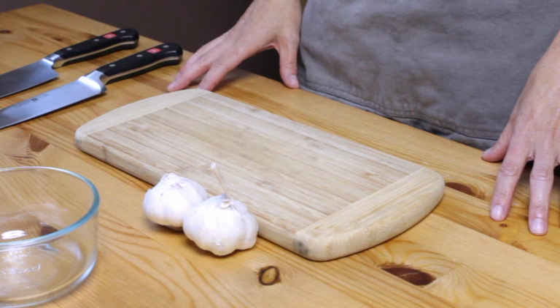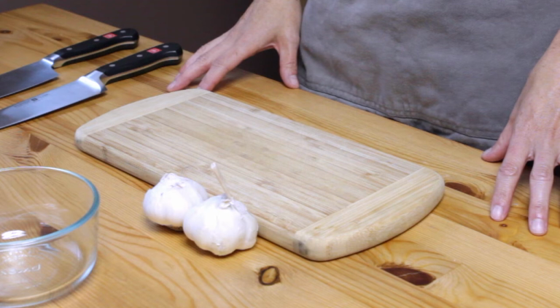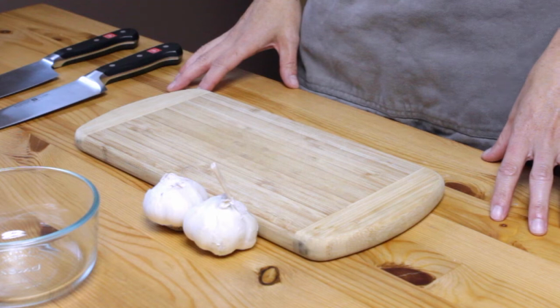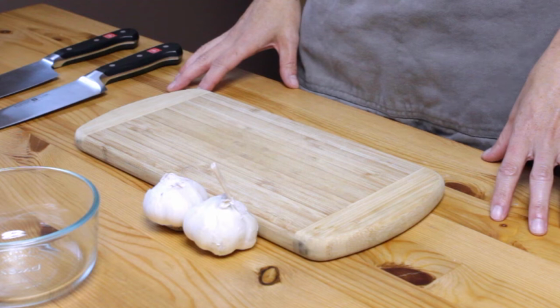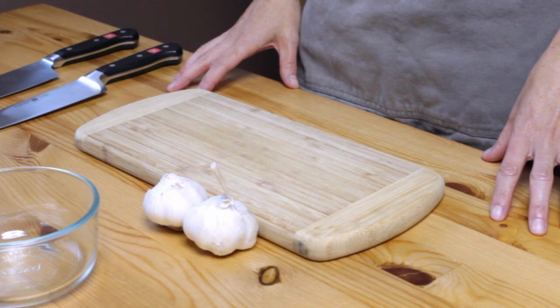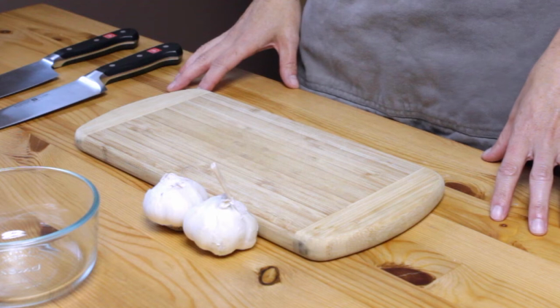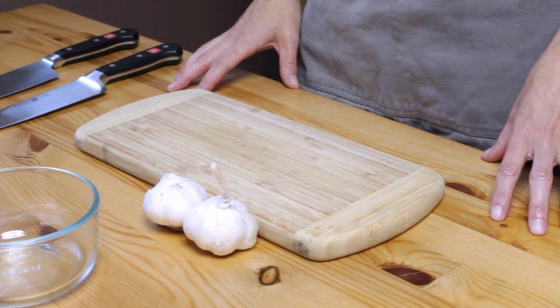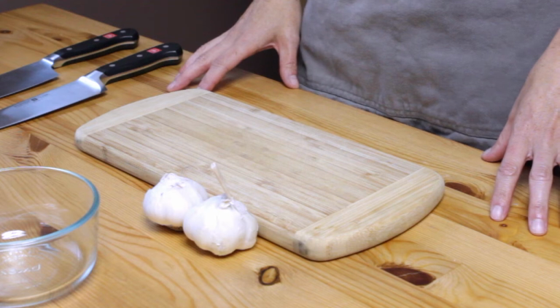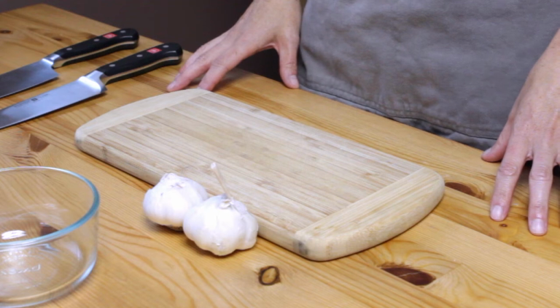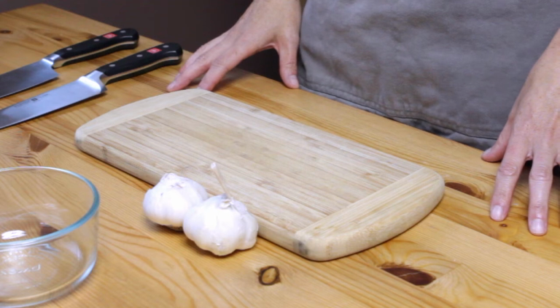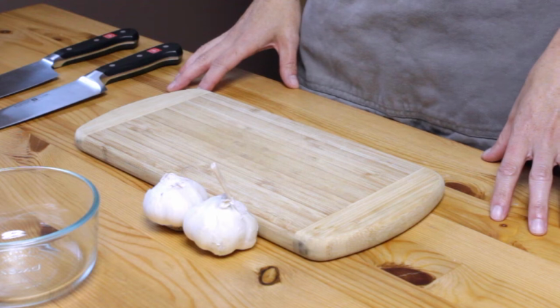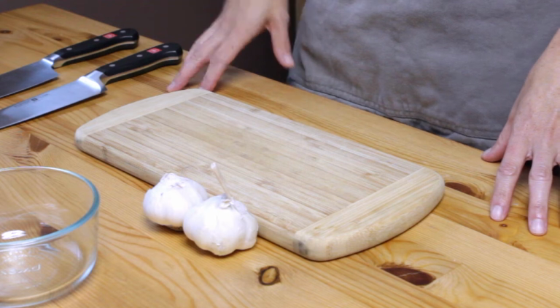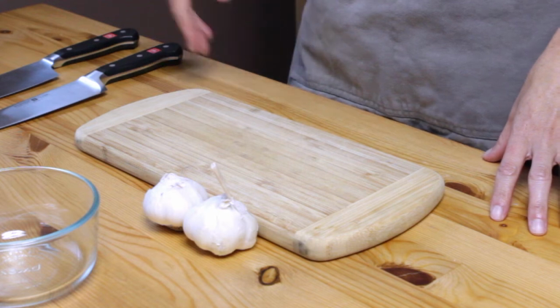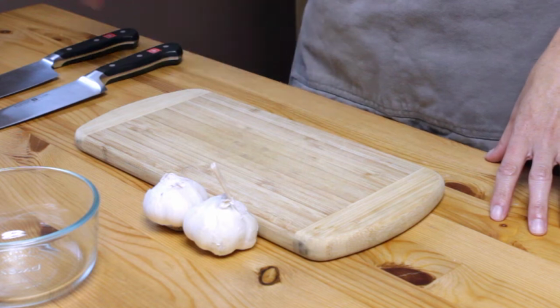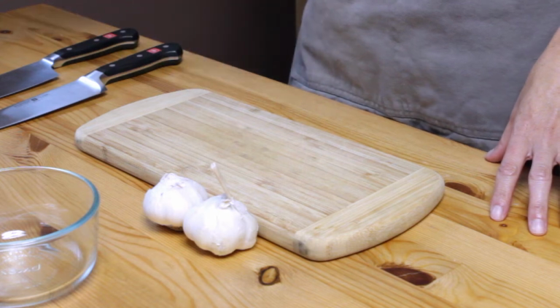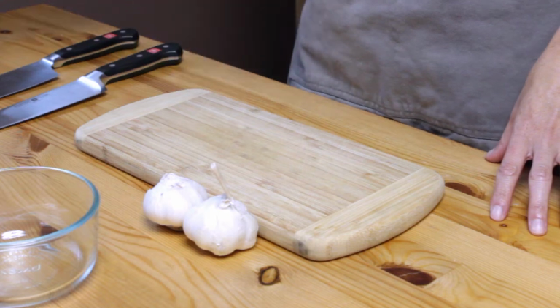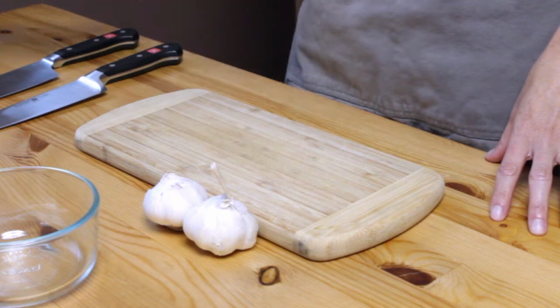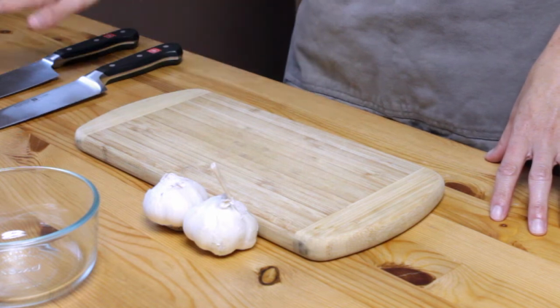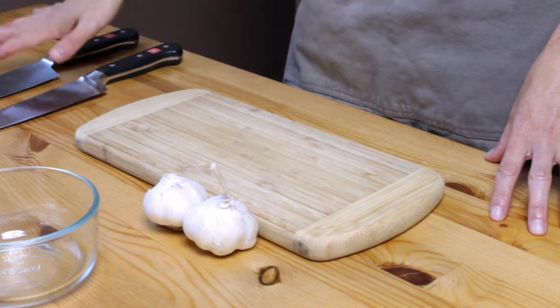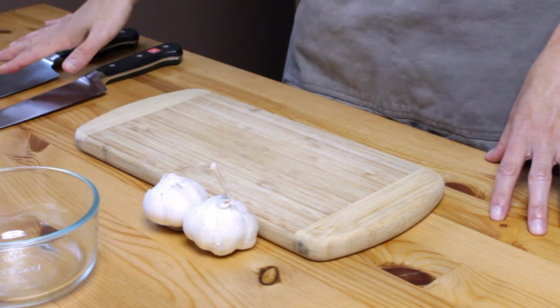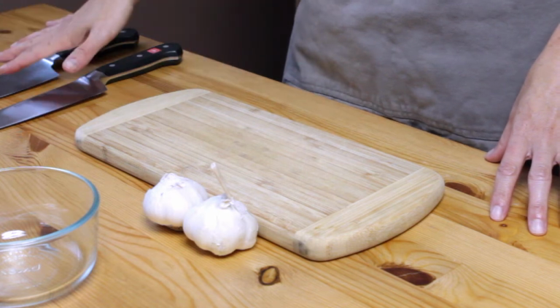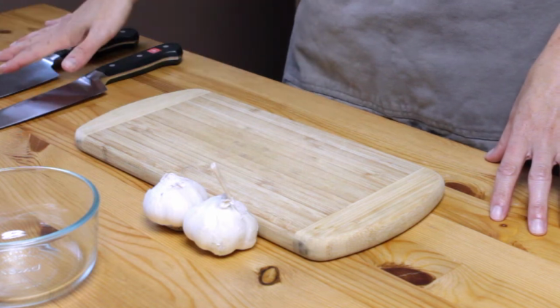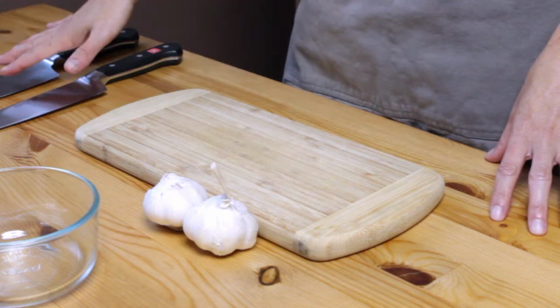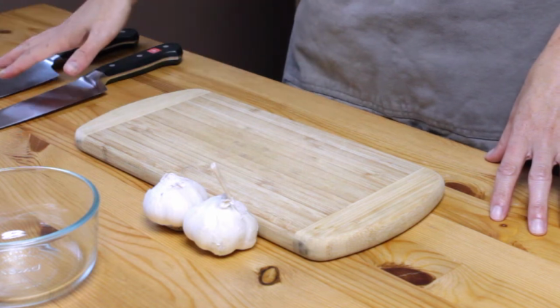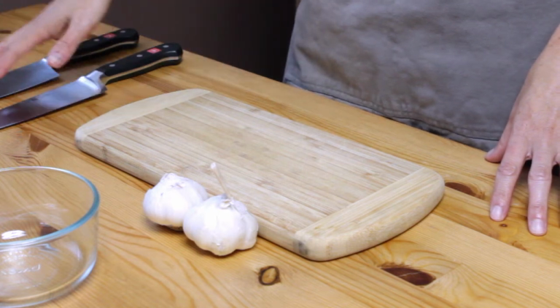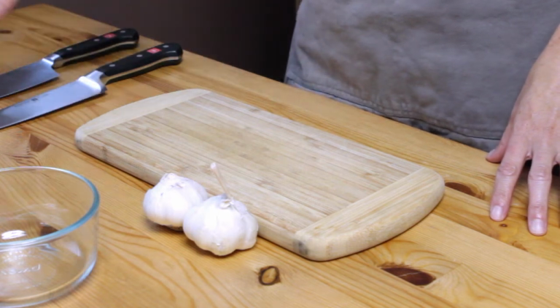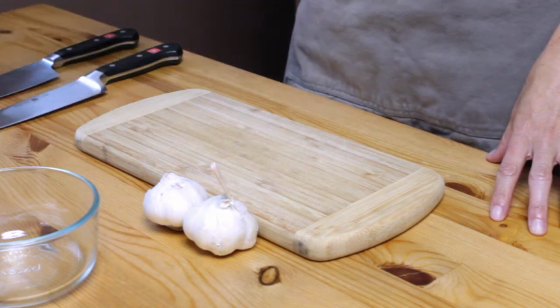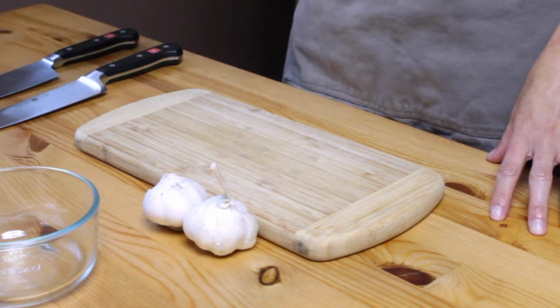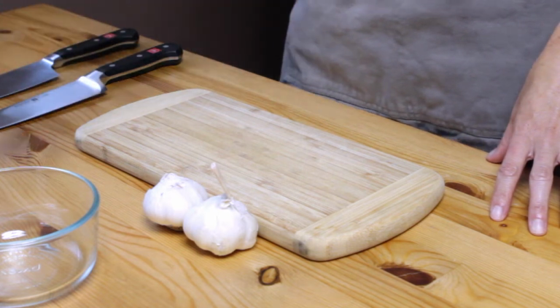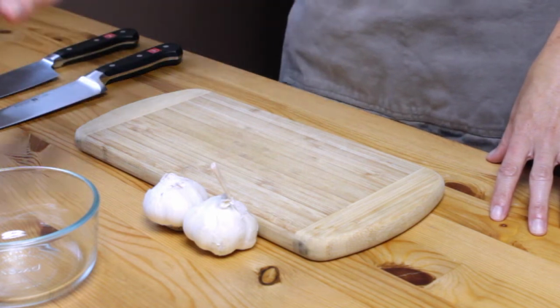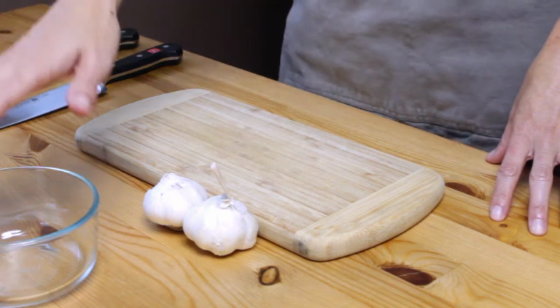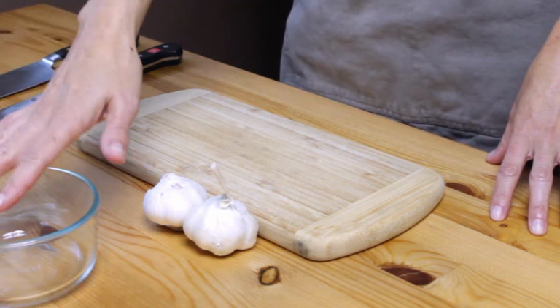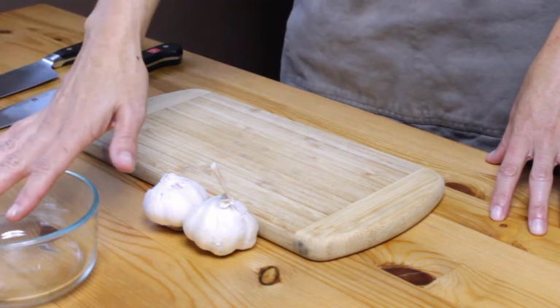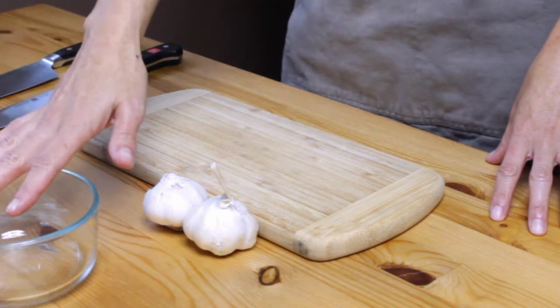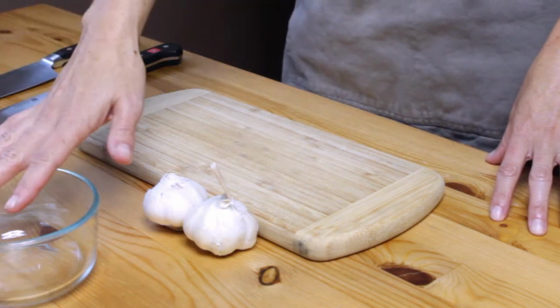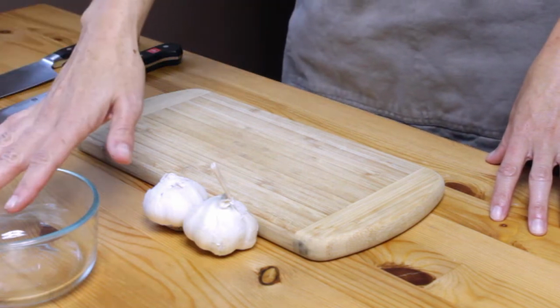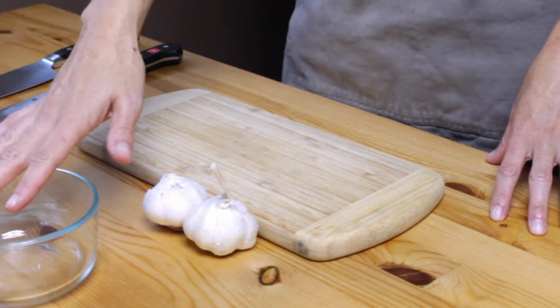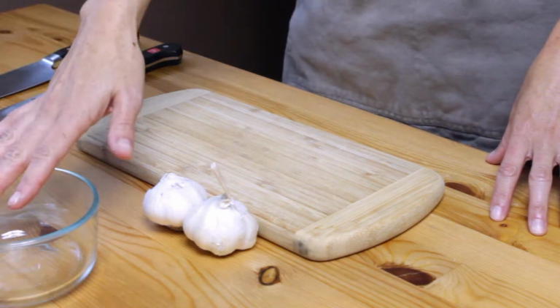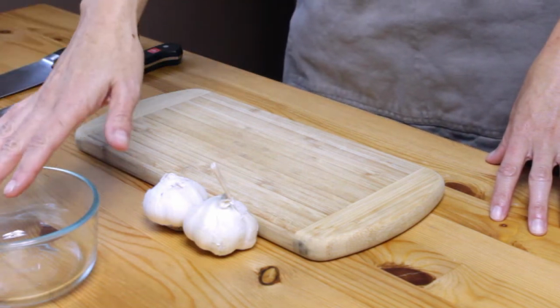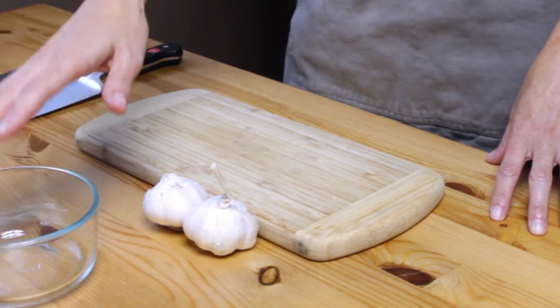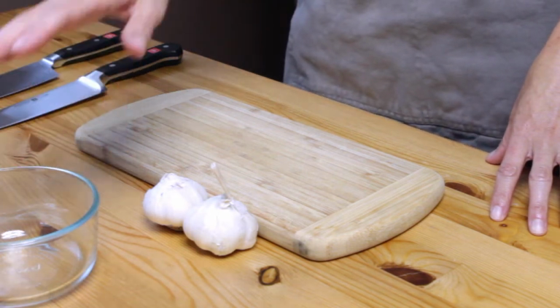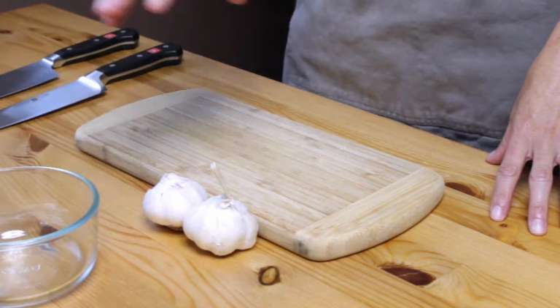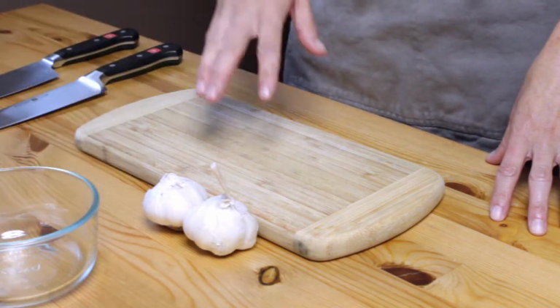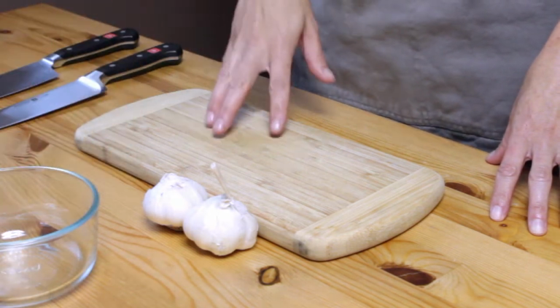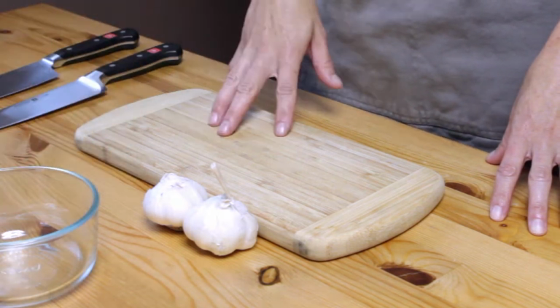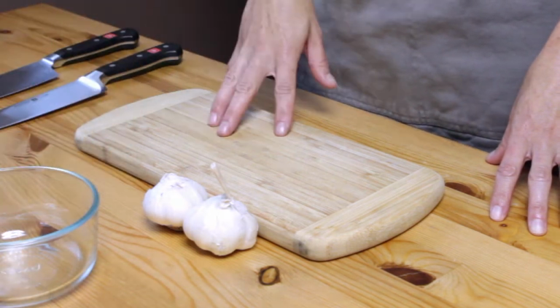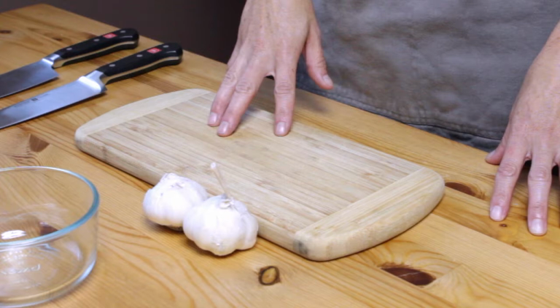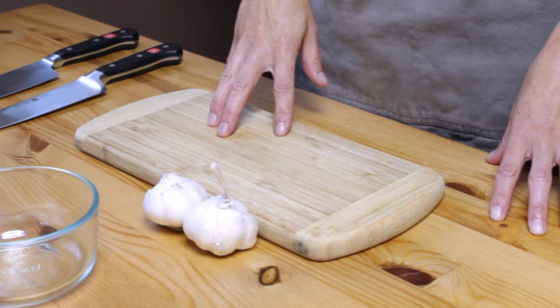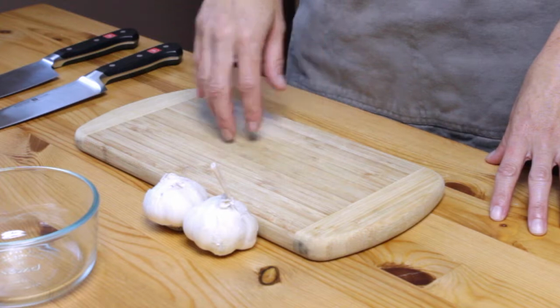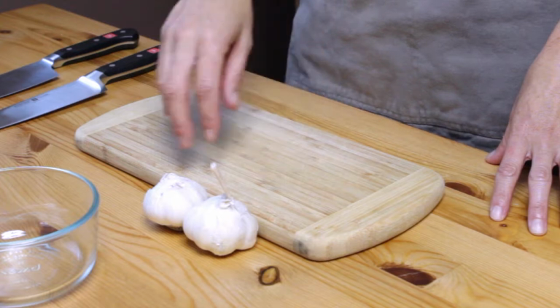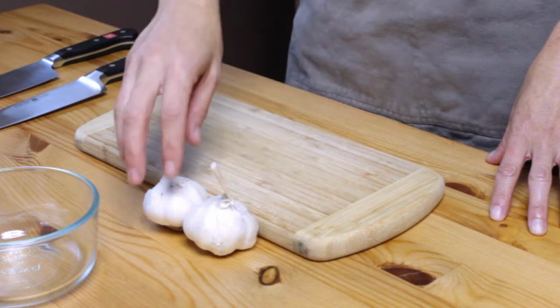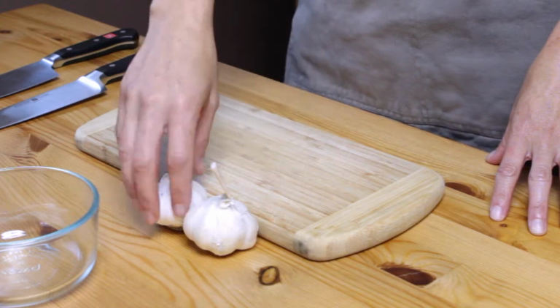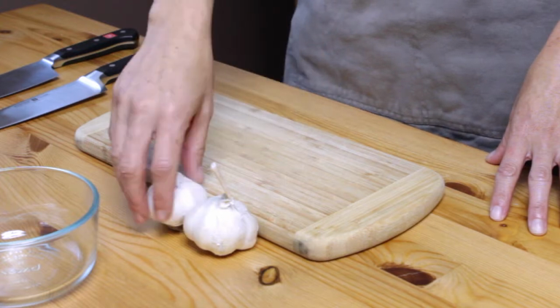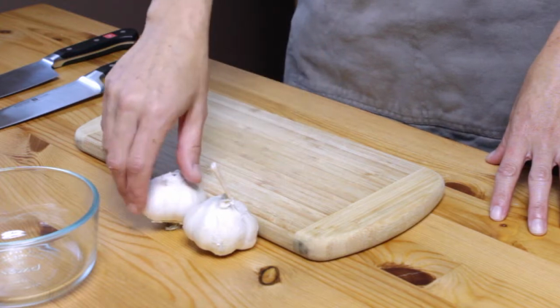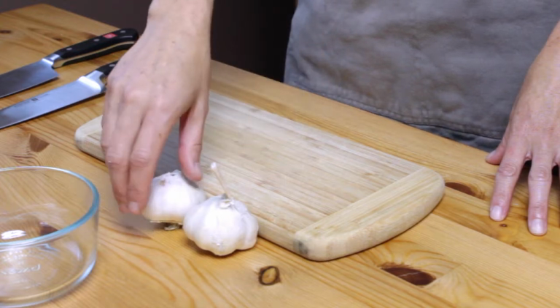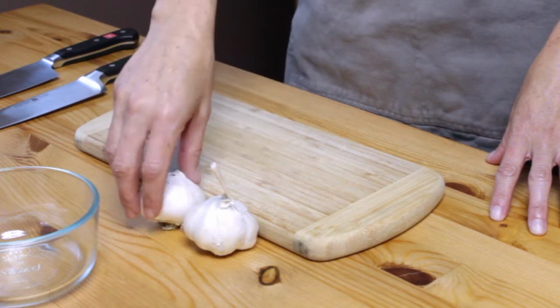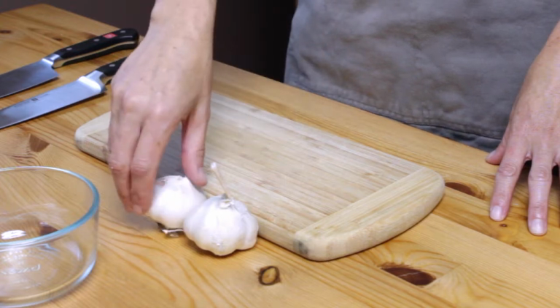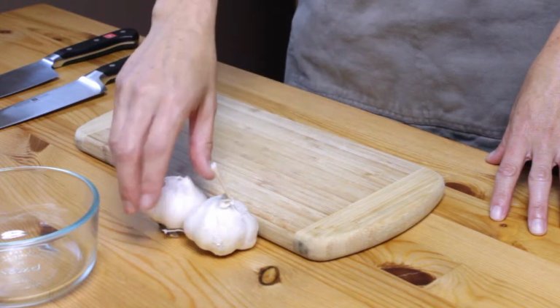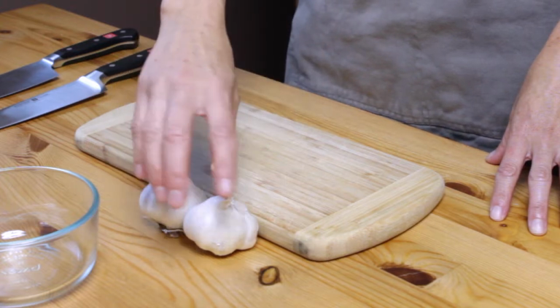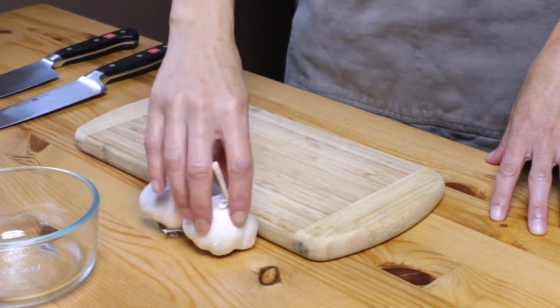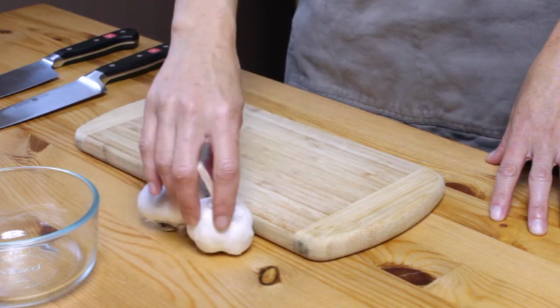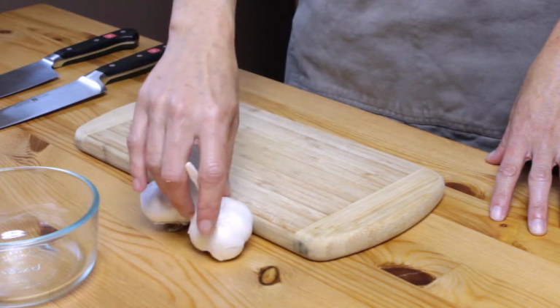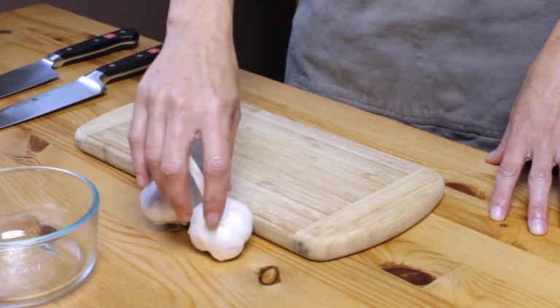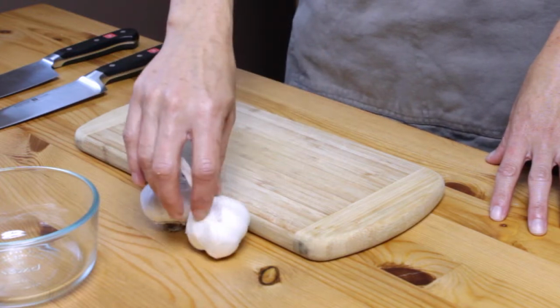Today we're going to be chopping garlic. We have our knives, we have a little trash bowl, we have a cutting board, and of course we have our garlic.